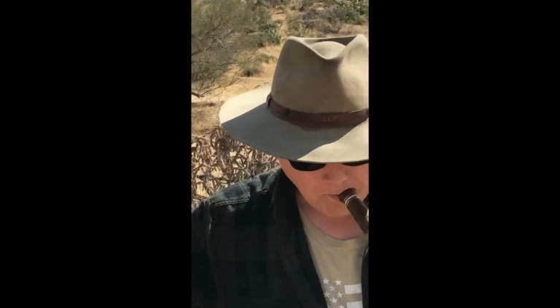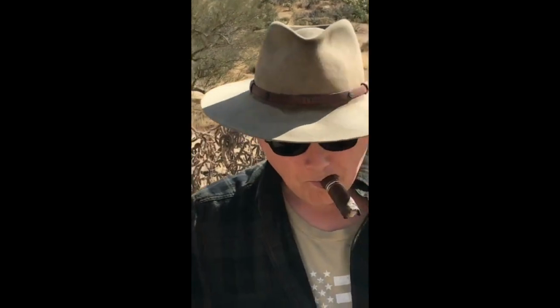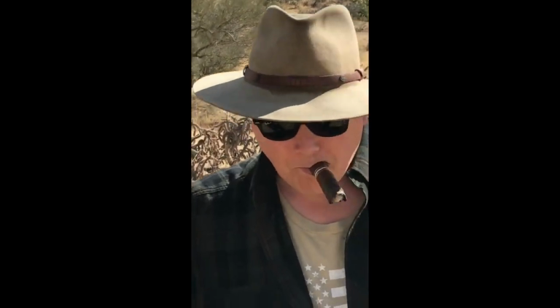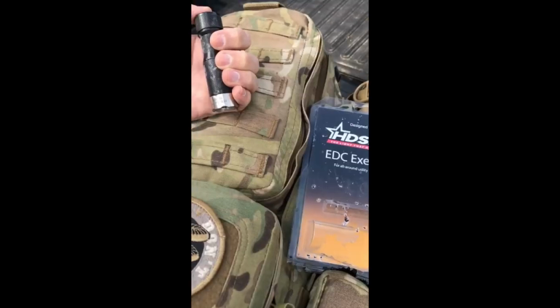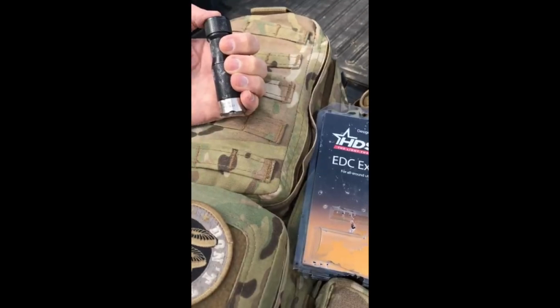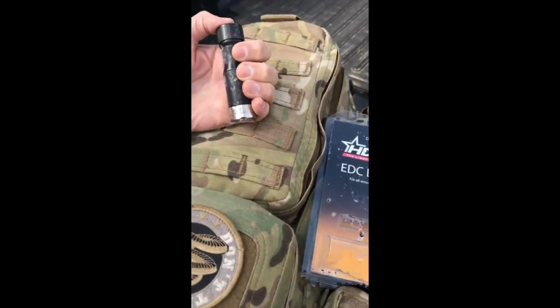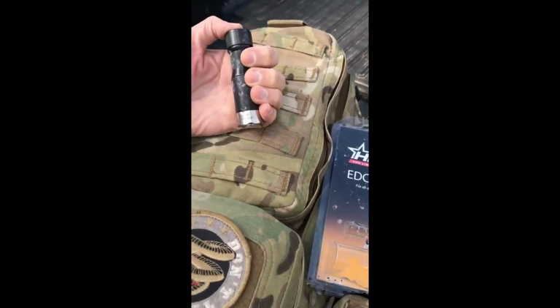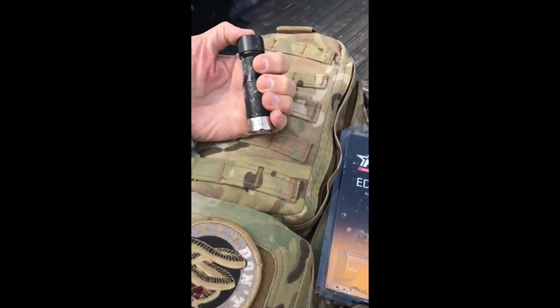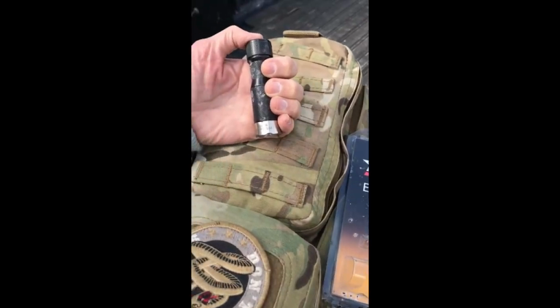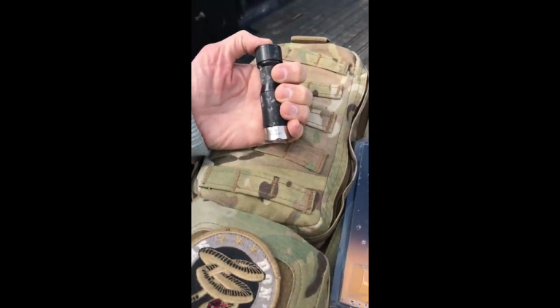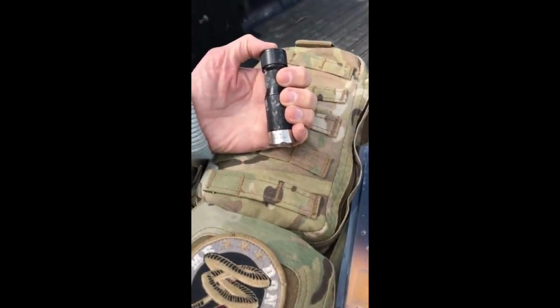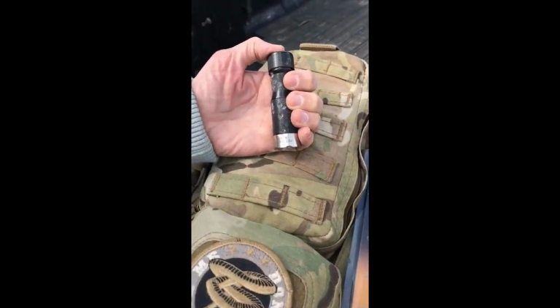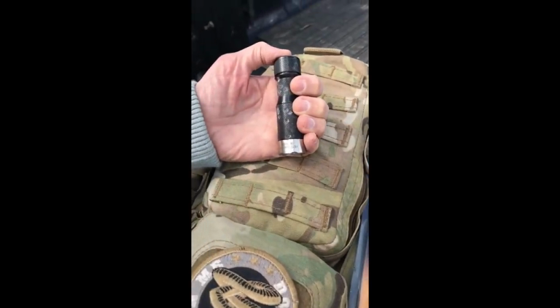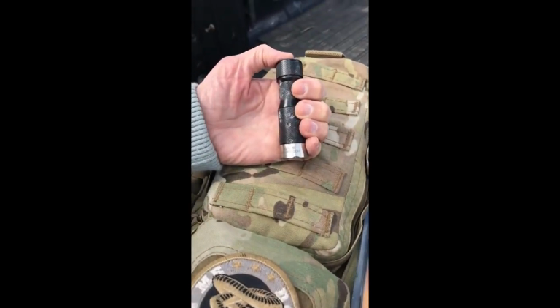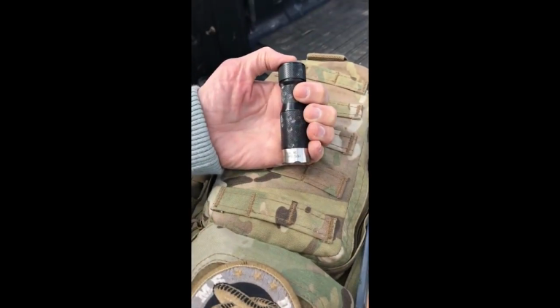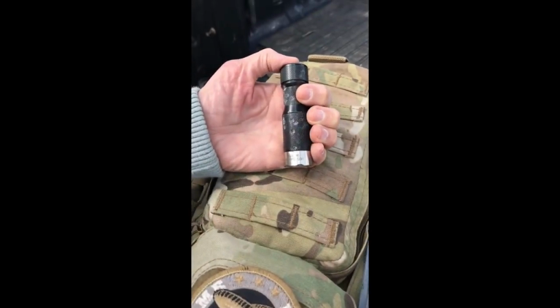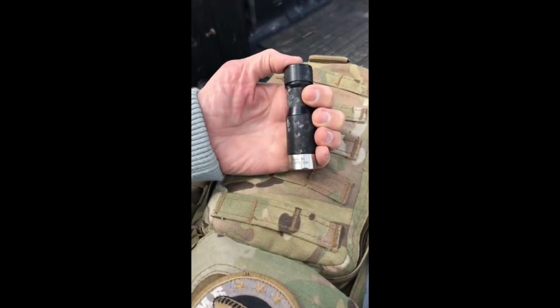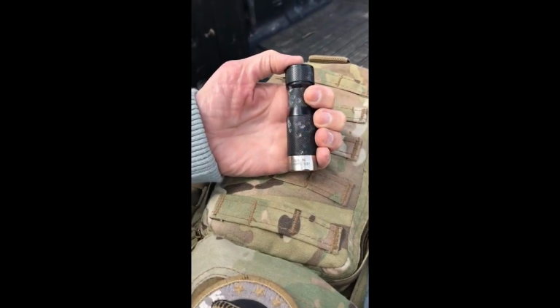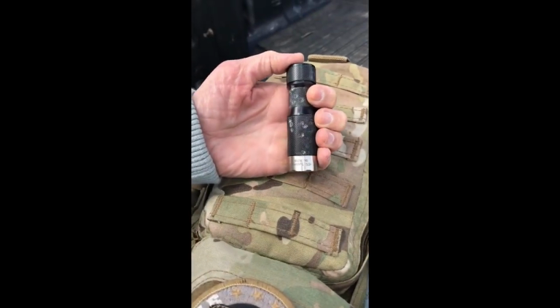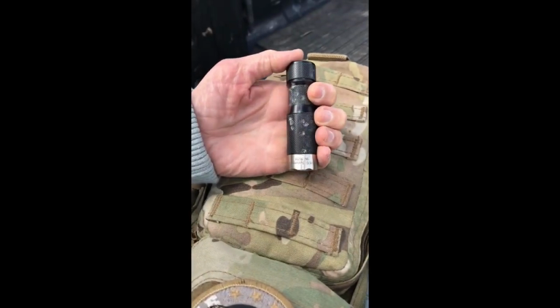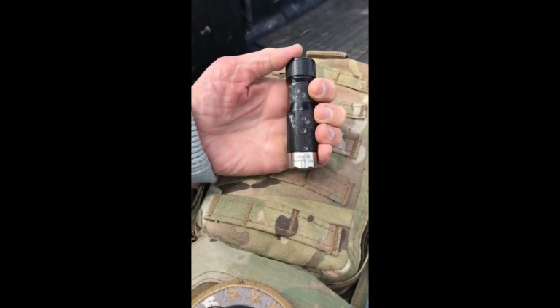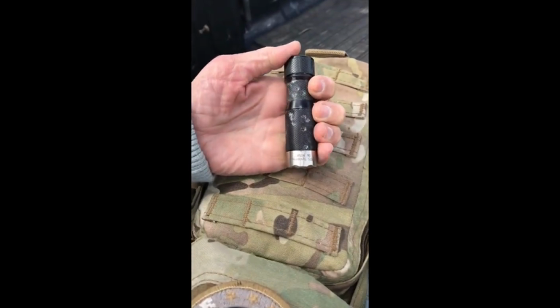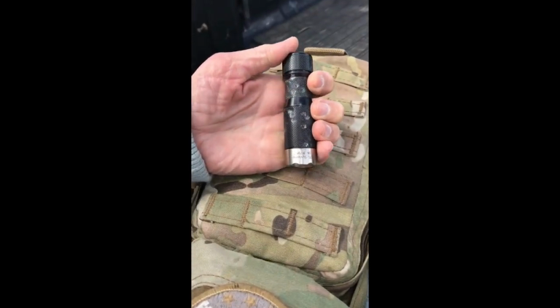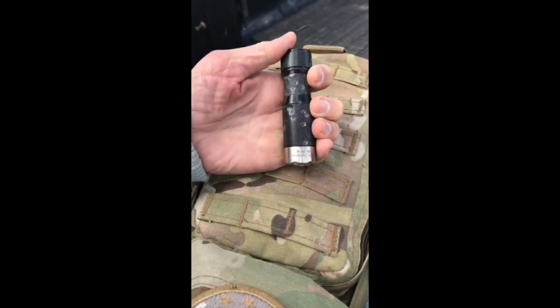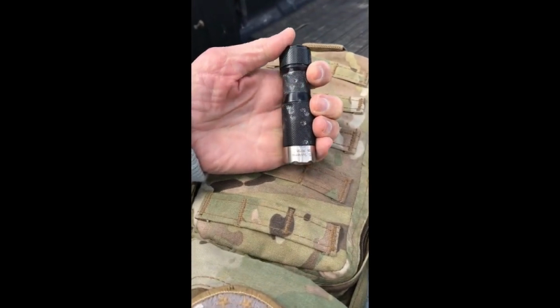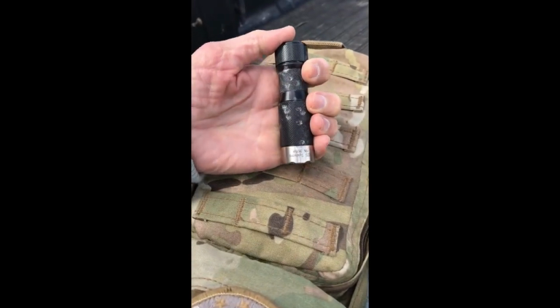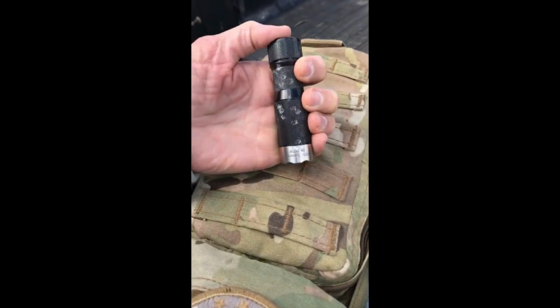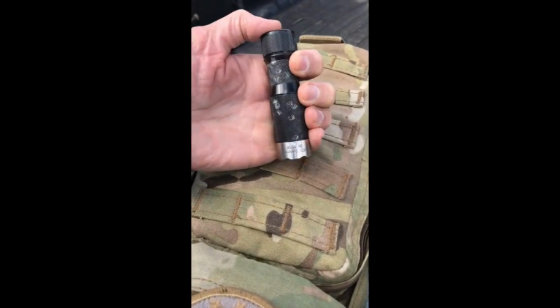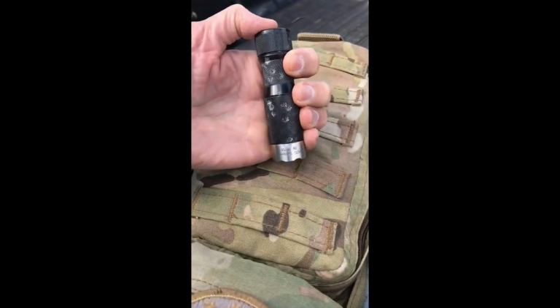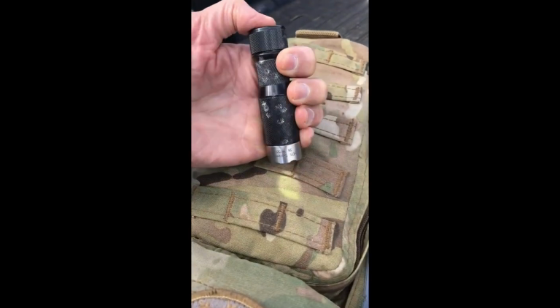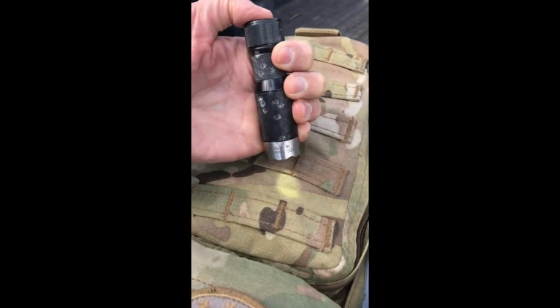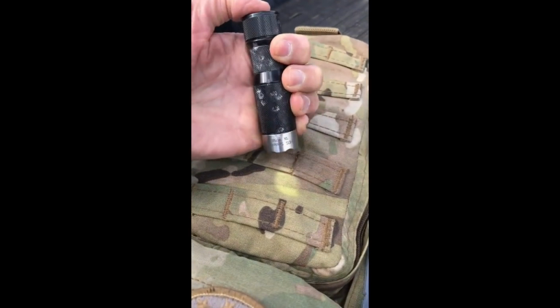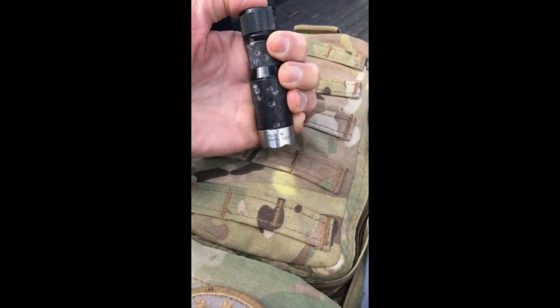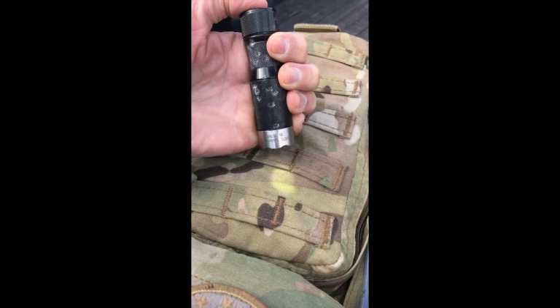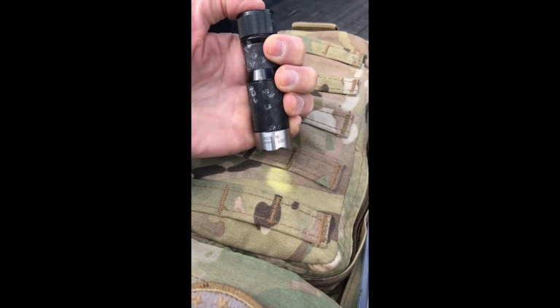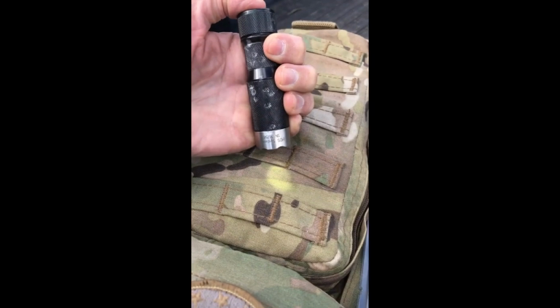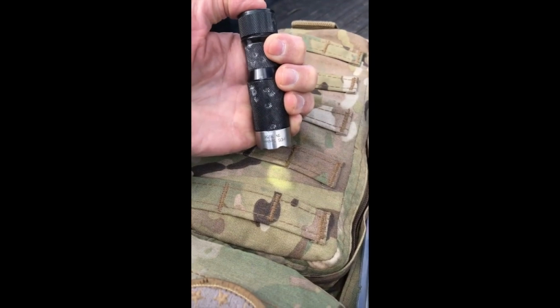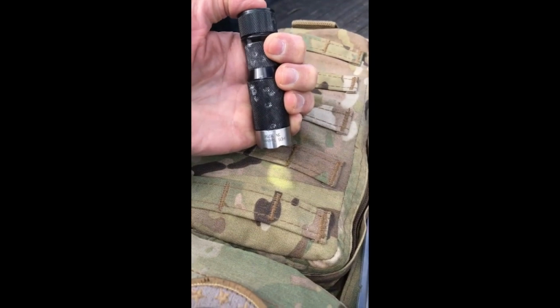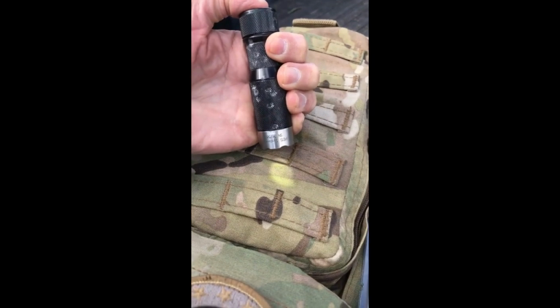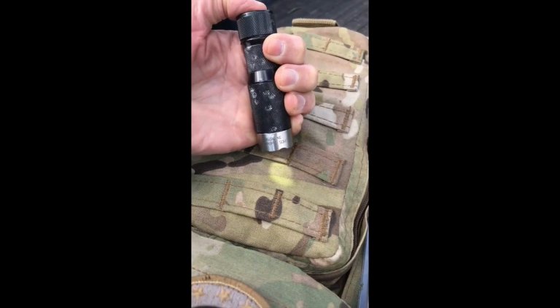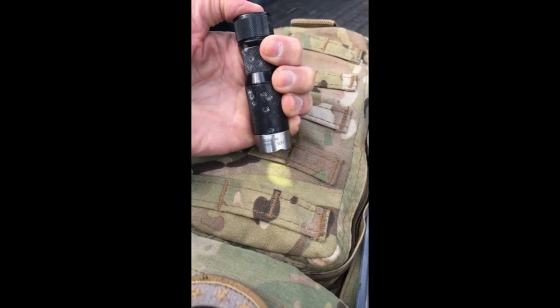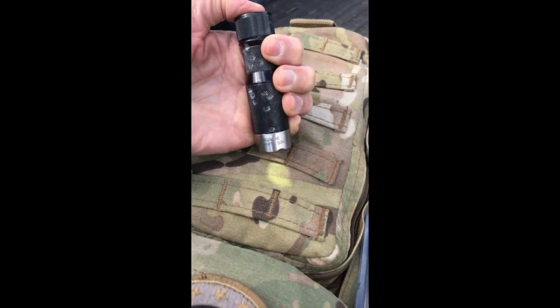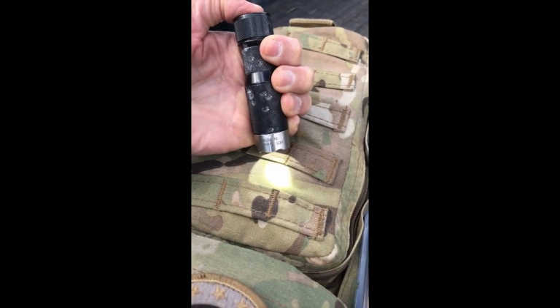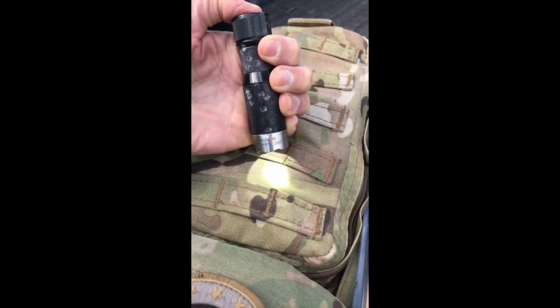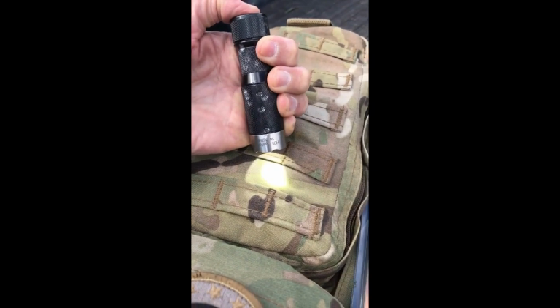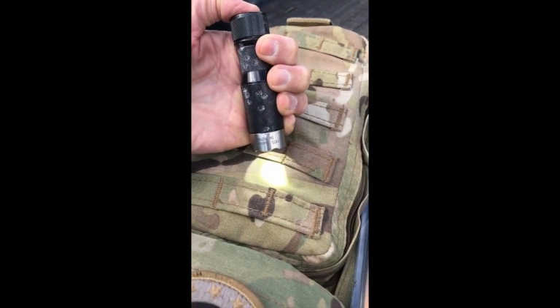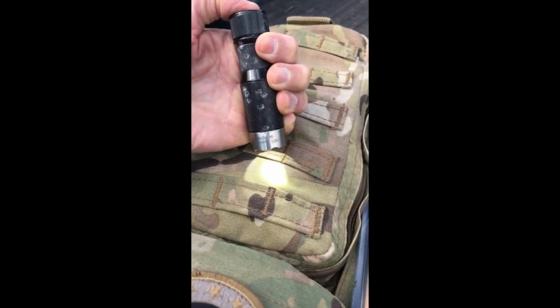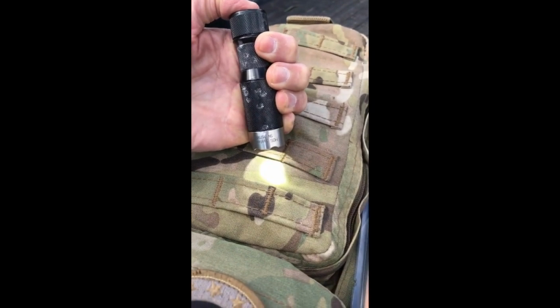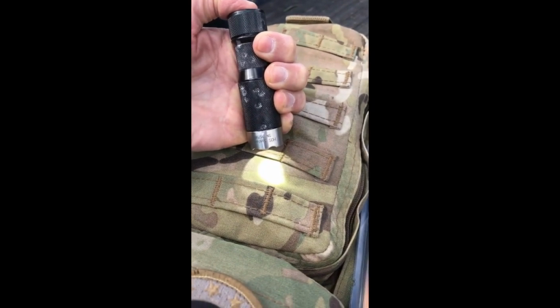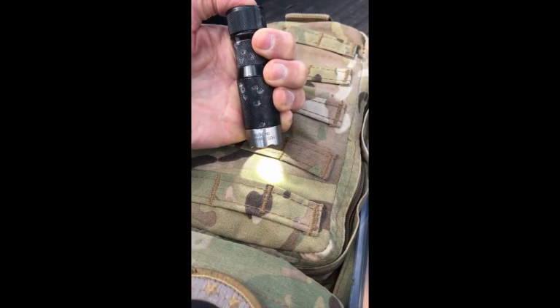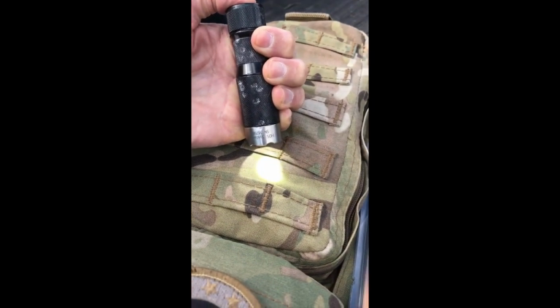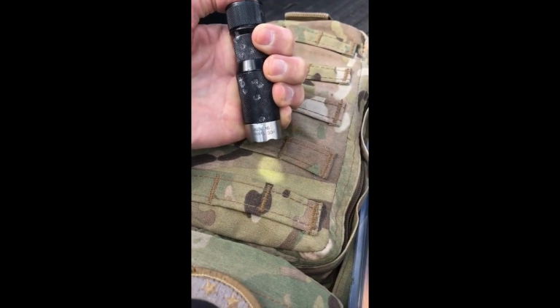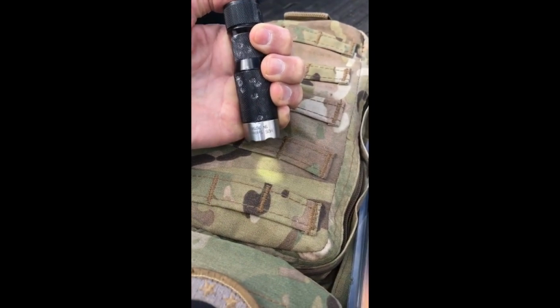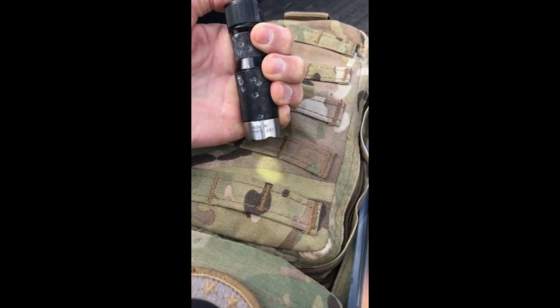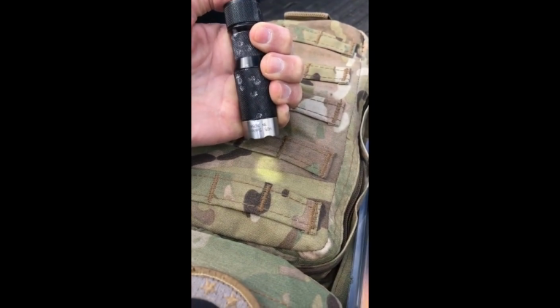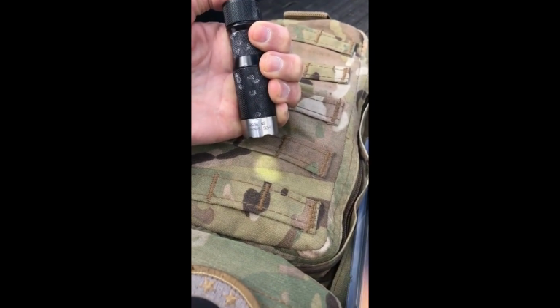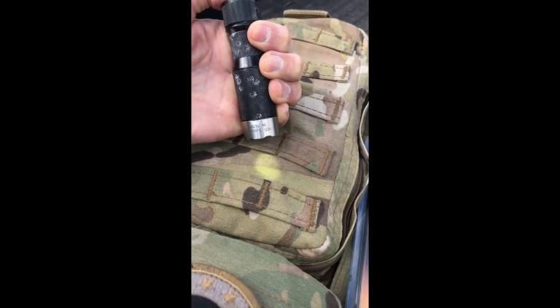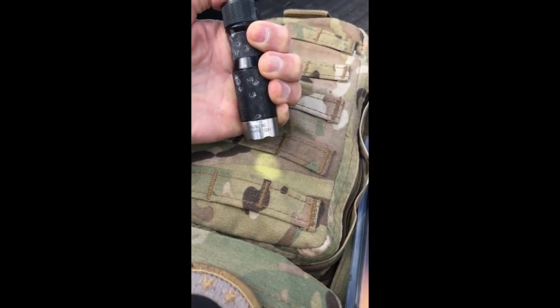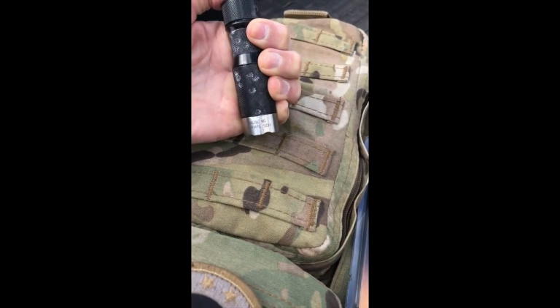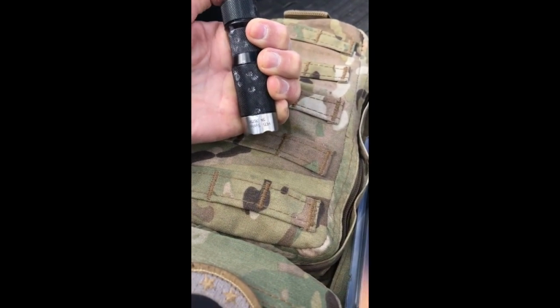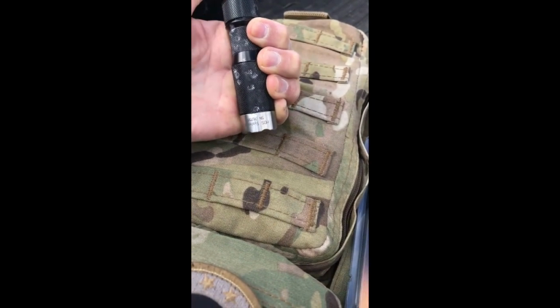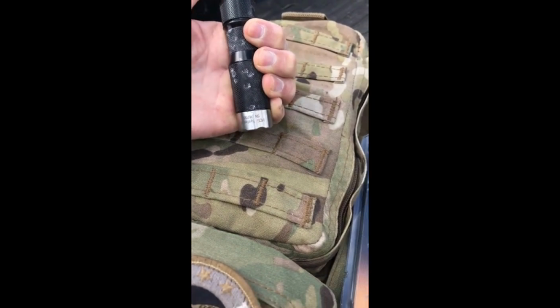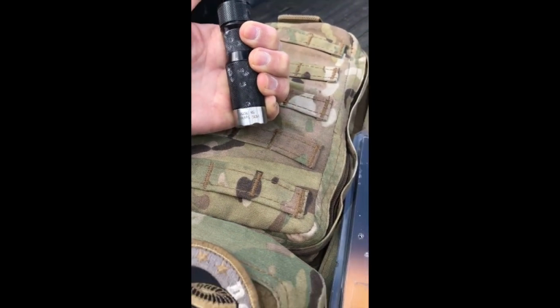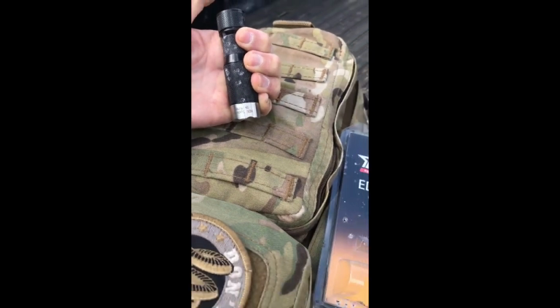This is the EDC Executive that we just shot with the shotgun. Notice it still works just fine. And for our next test...